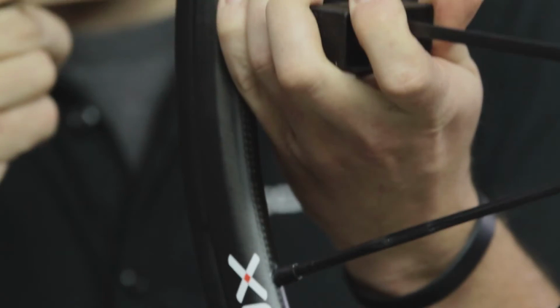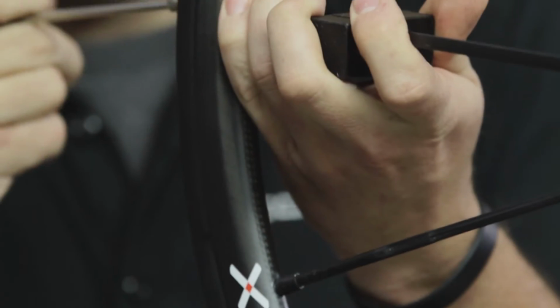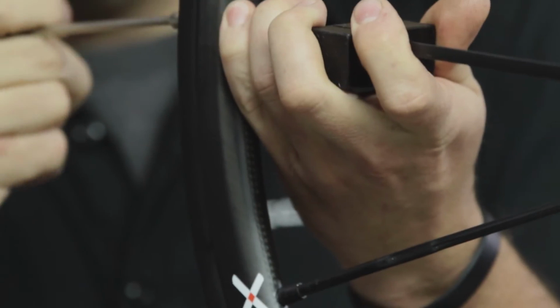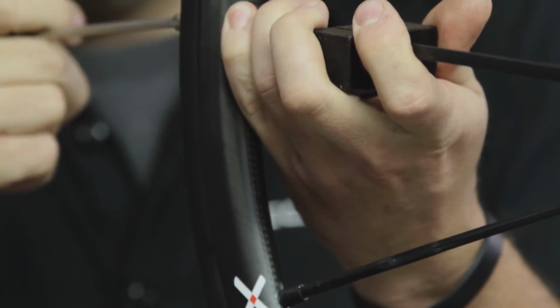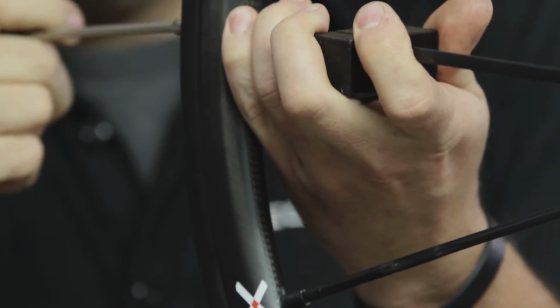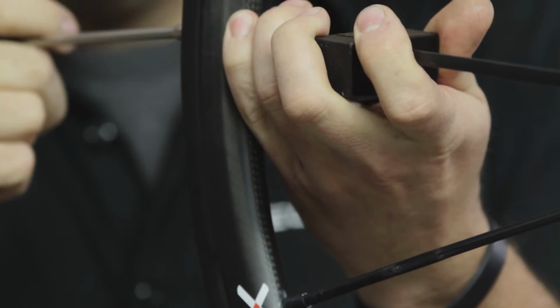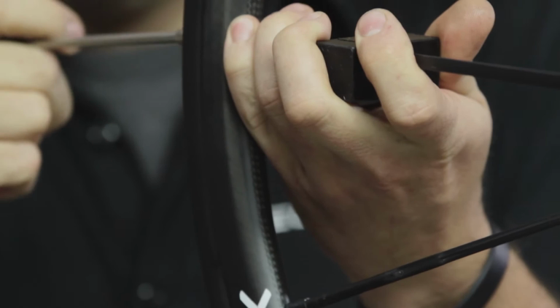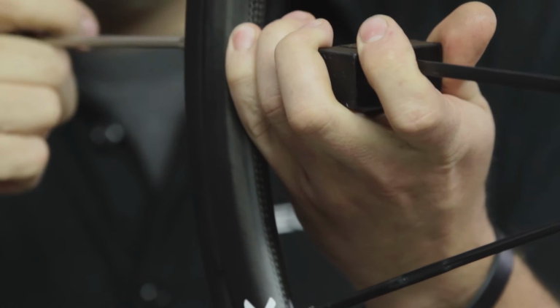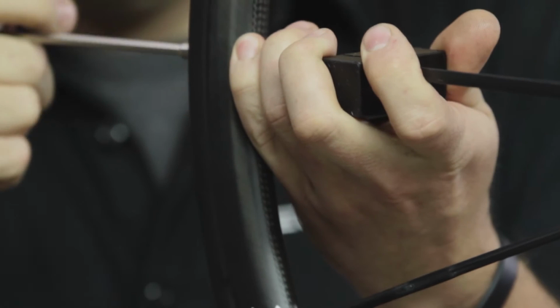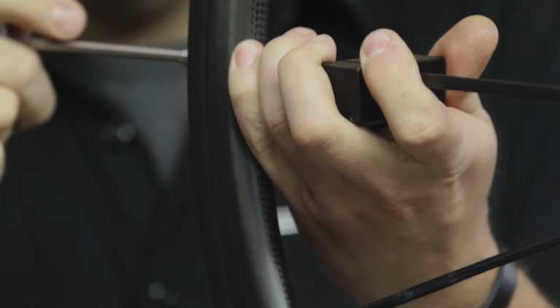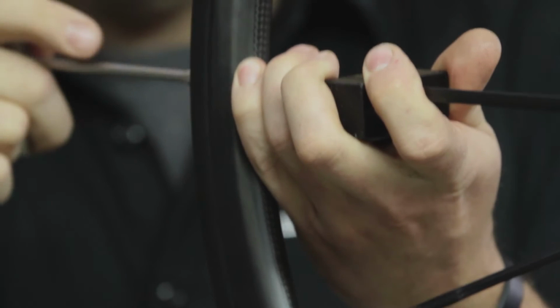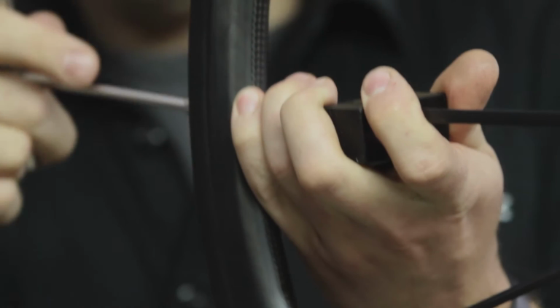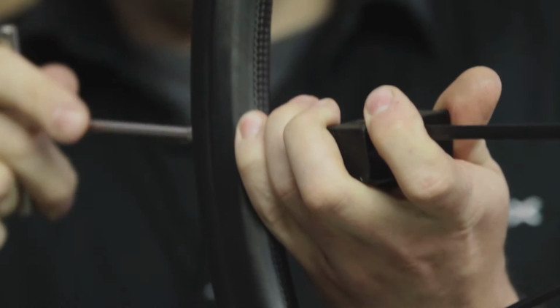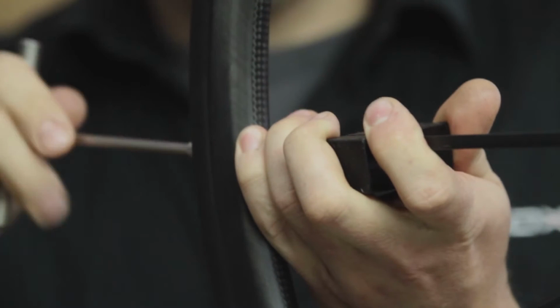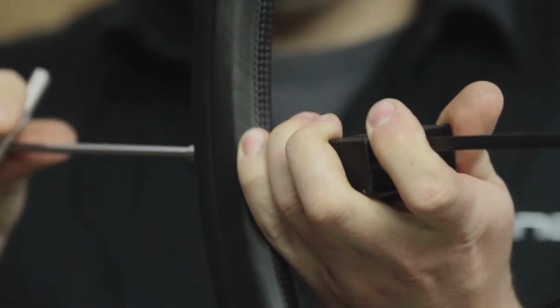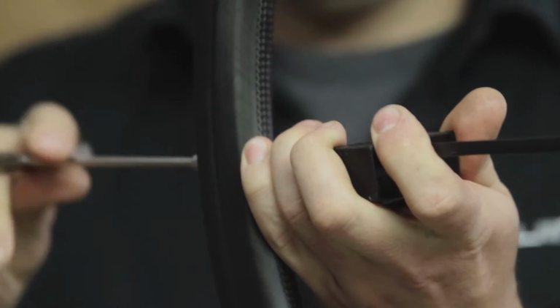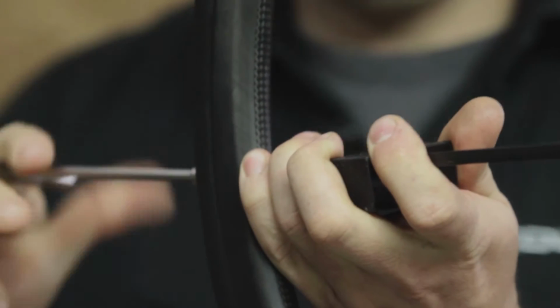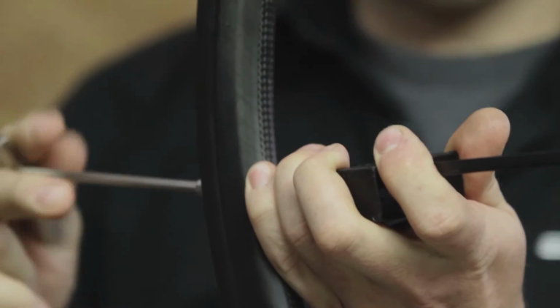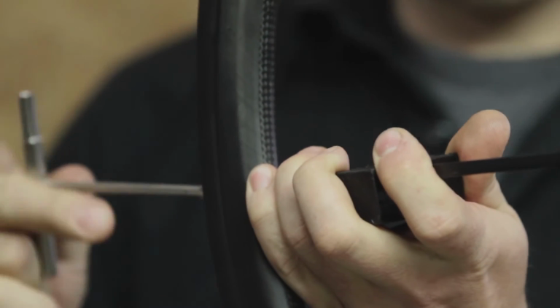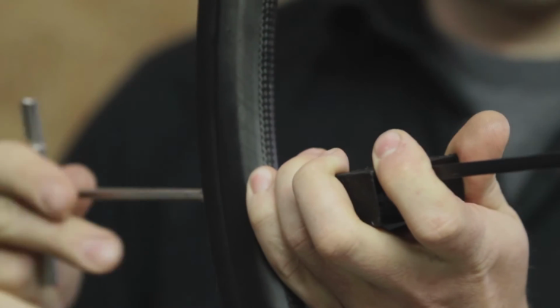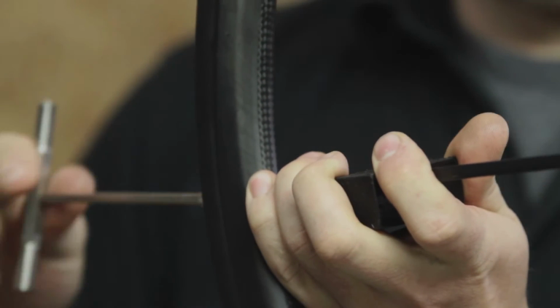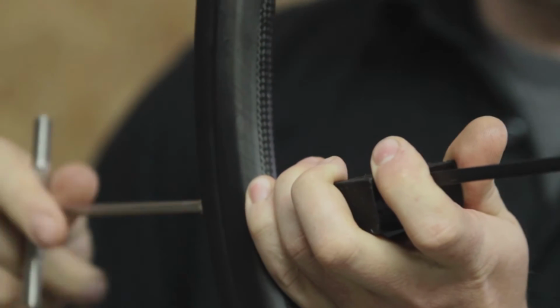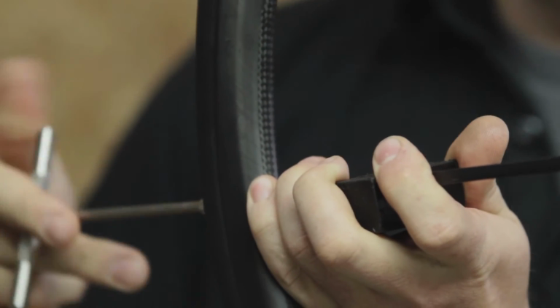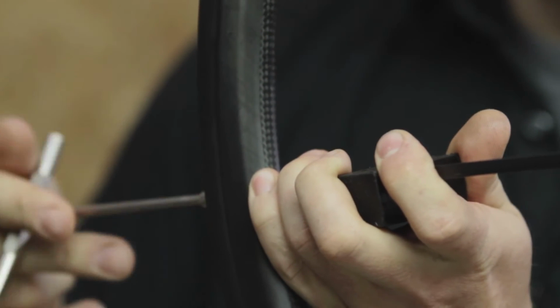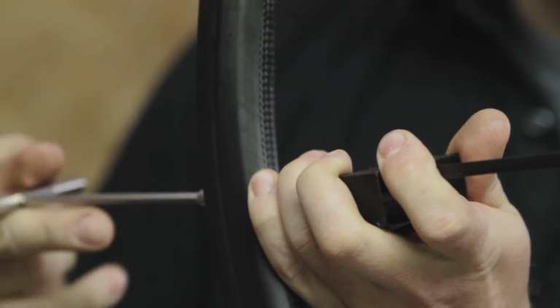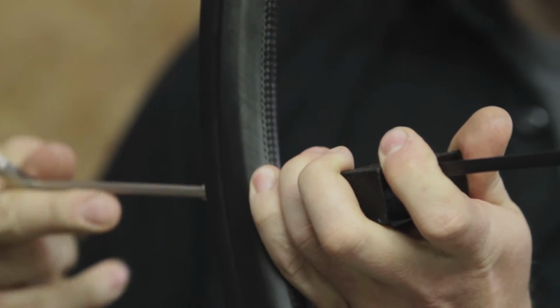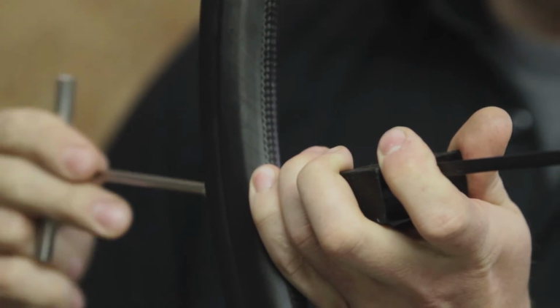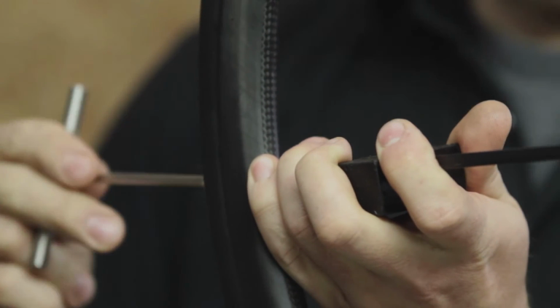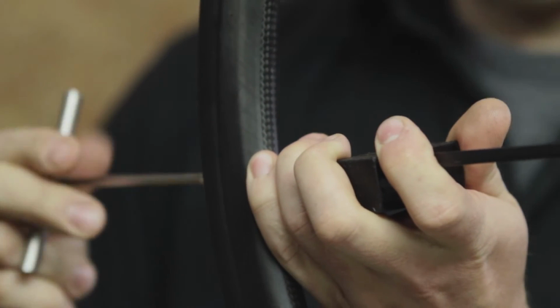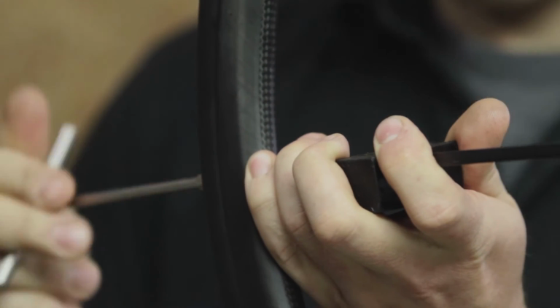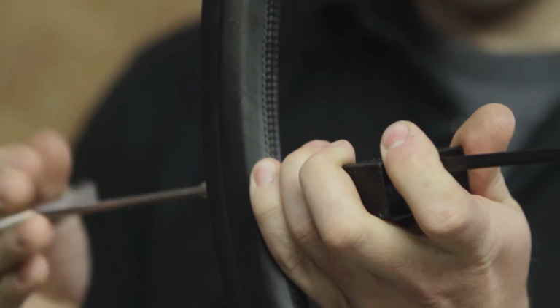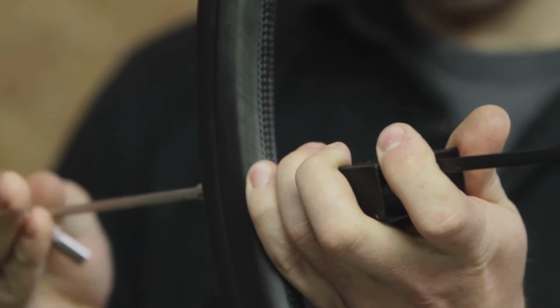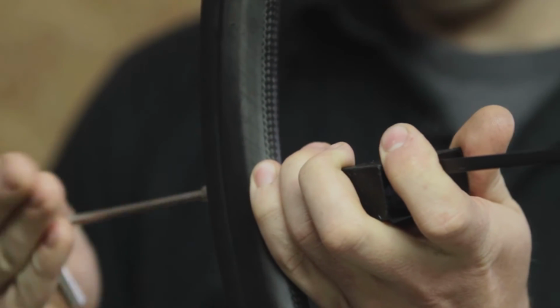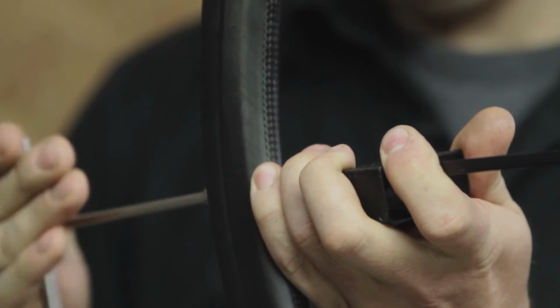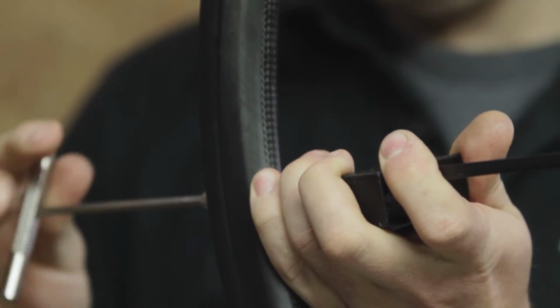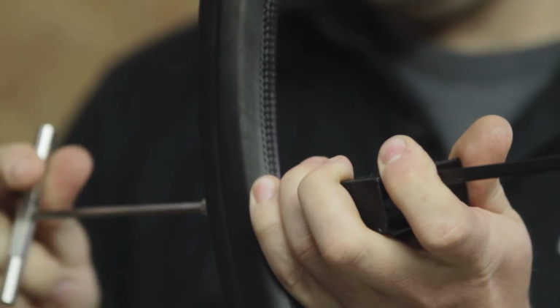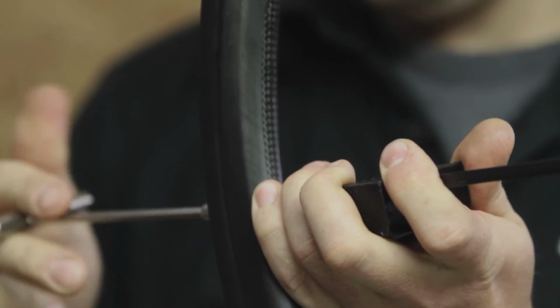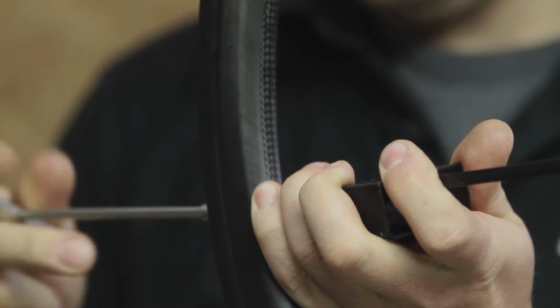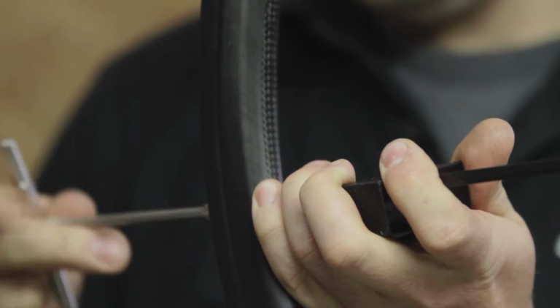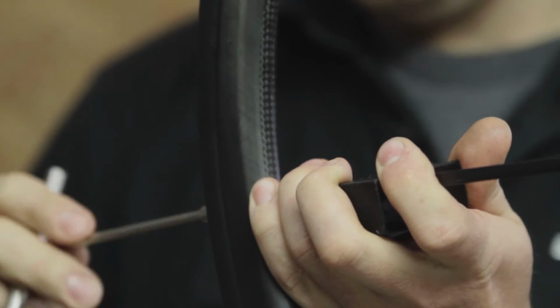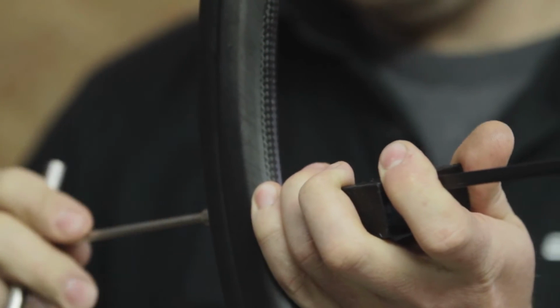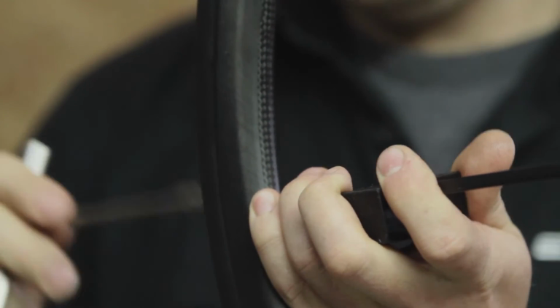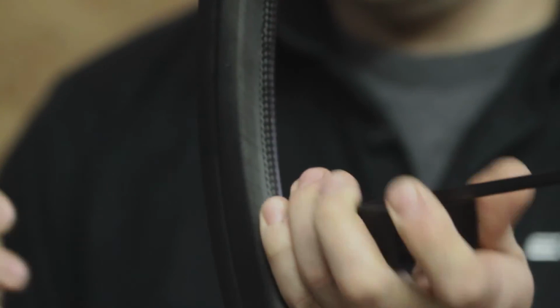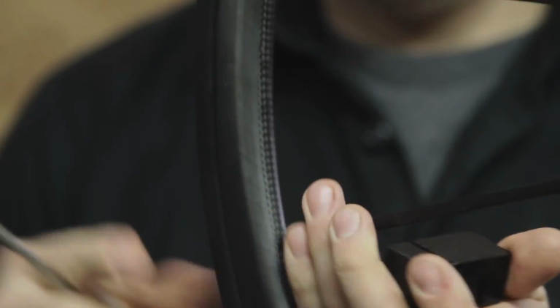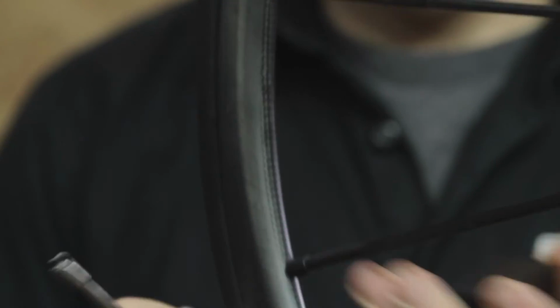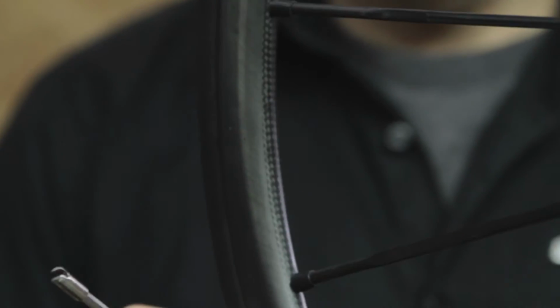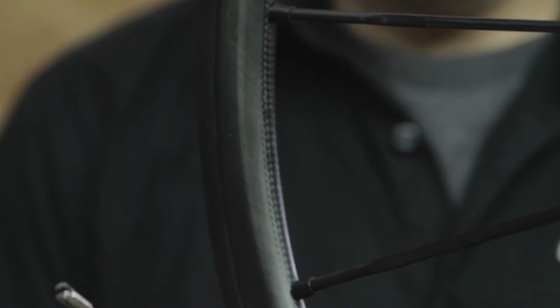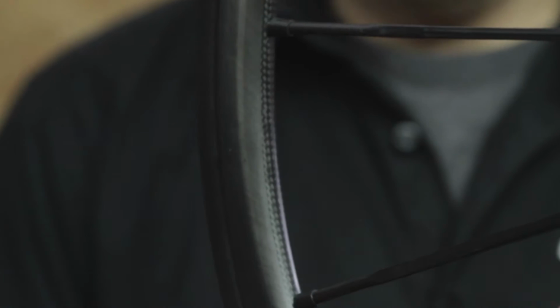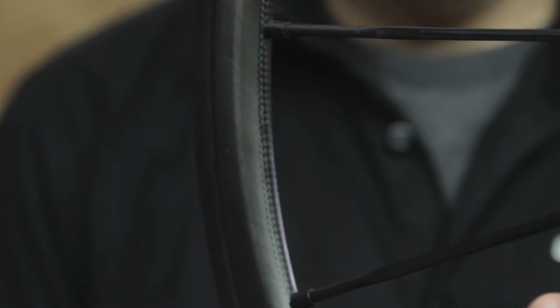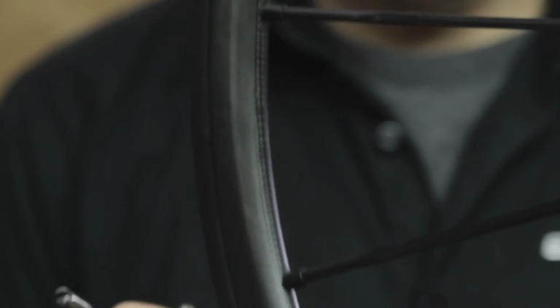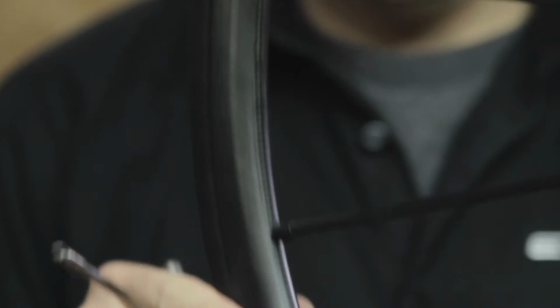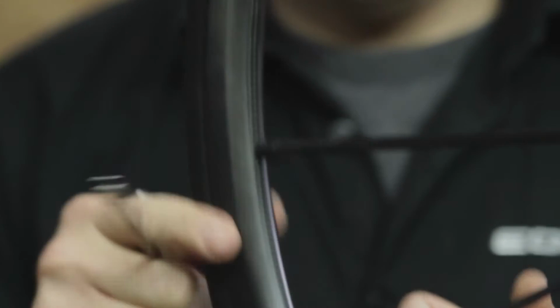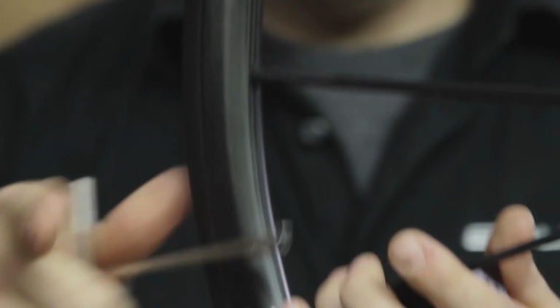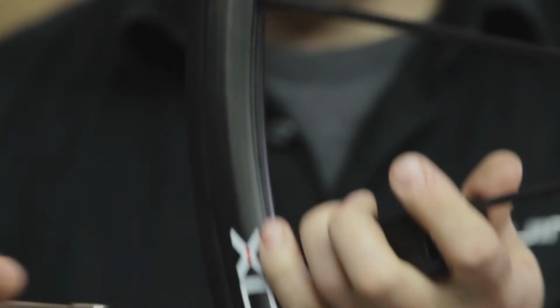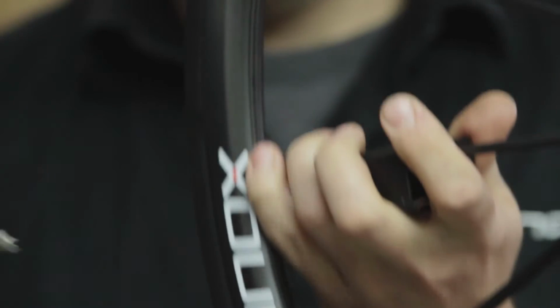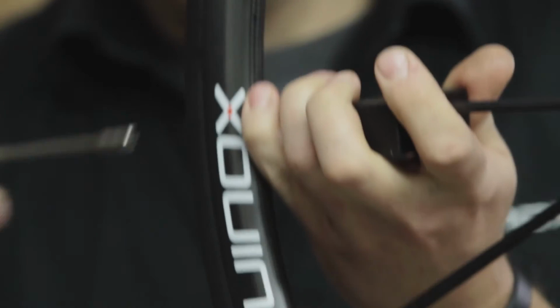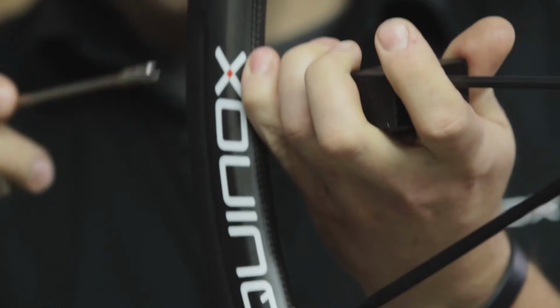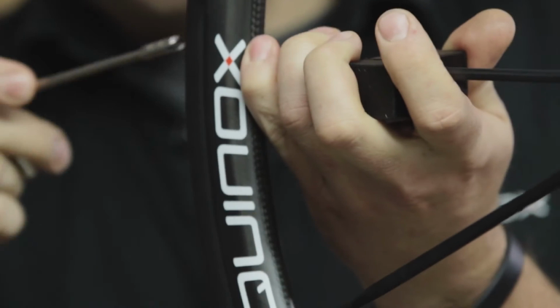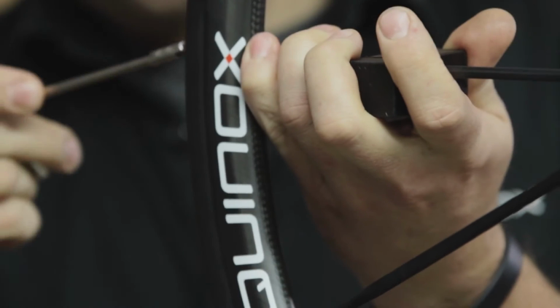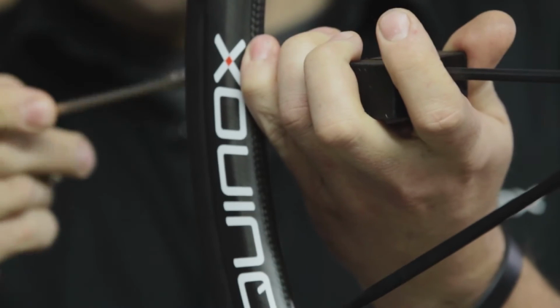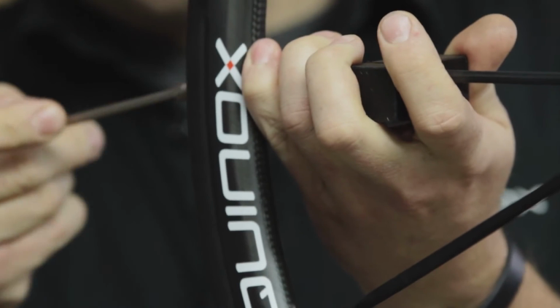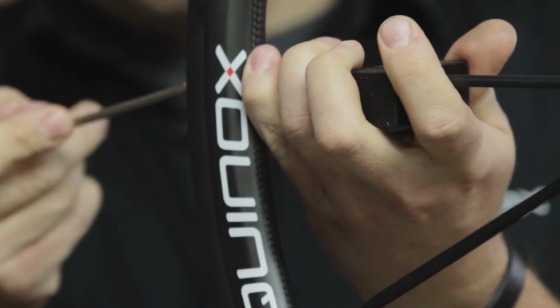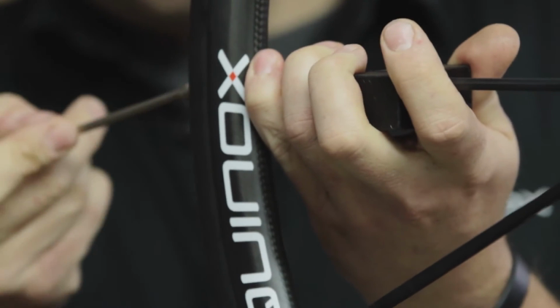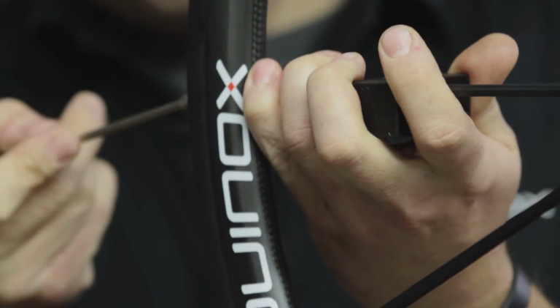Repeat the process. Loosen every nipple by two rounds to make the tension even on each spoke.